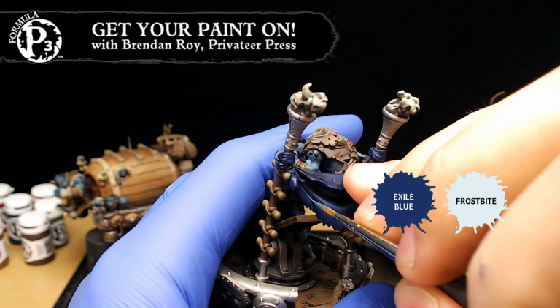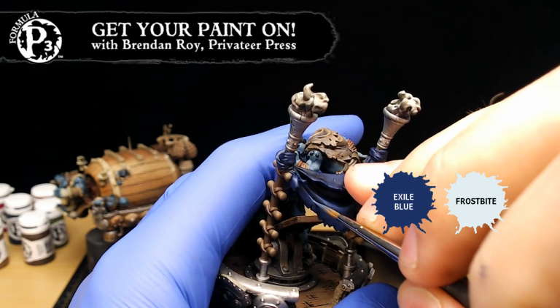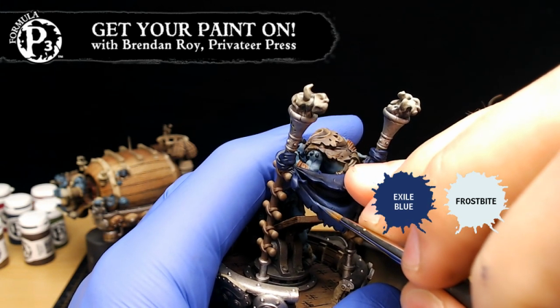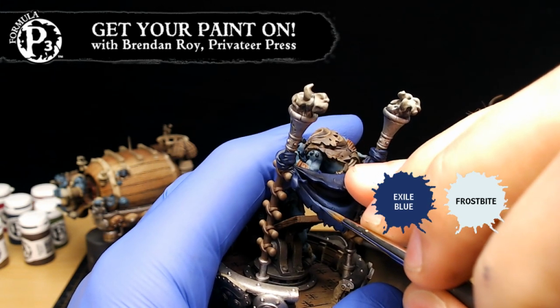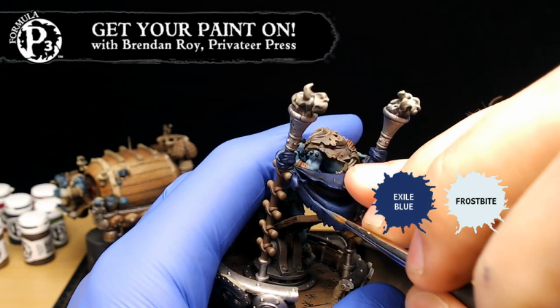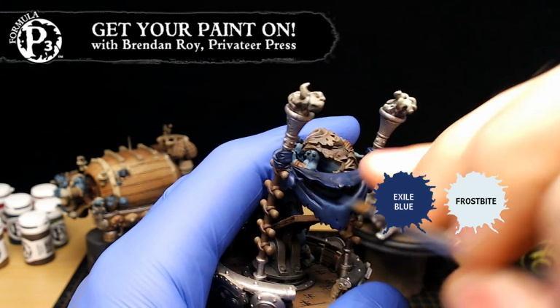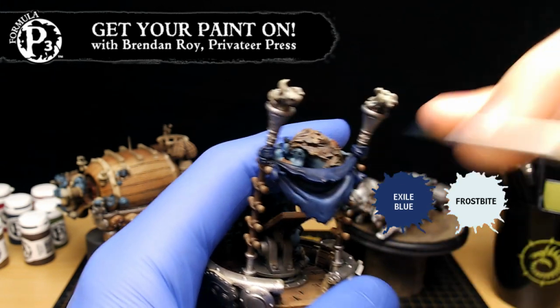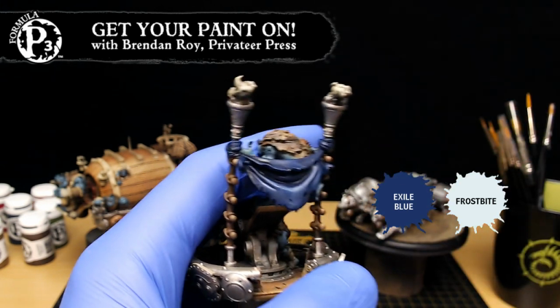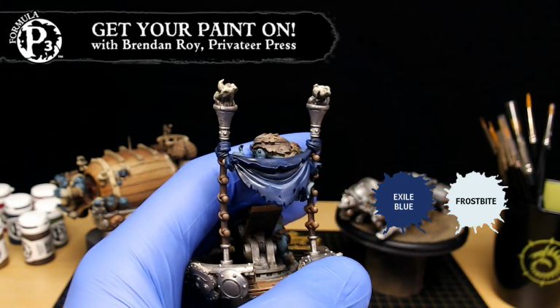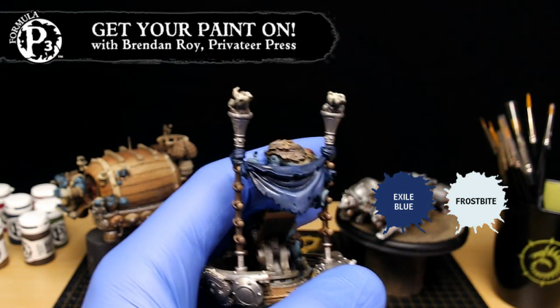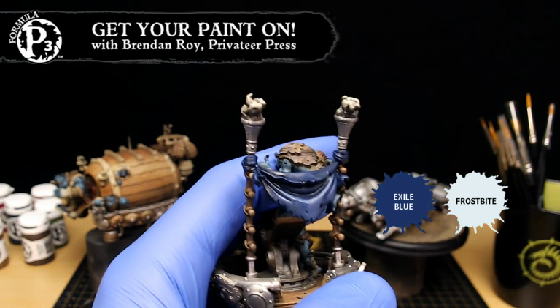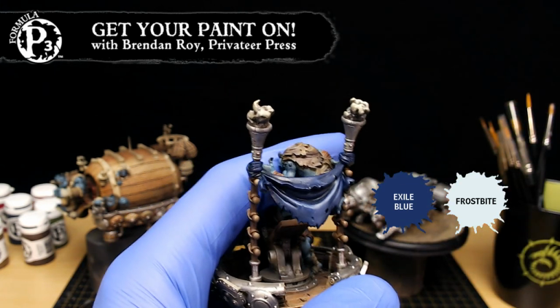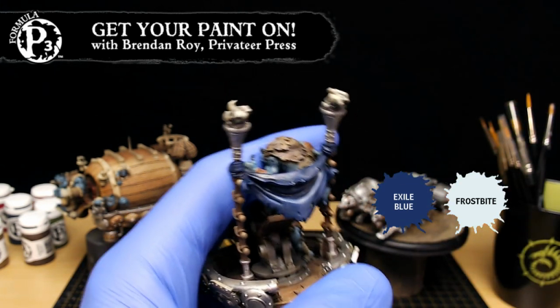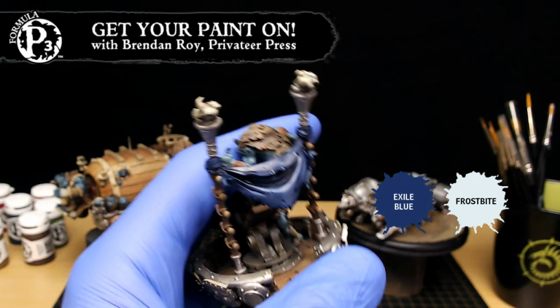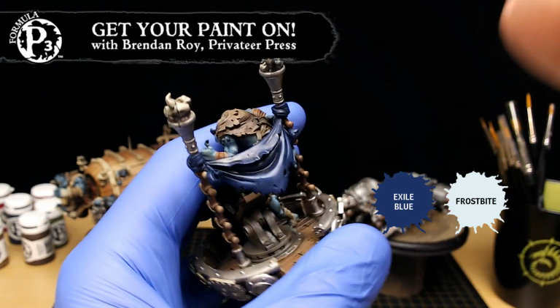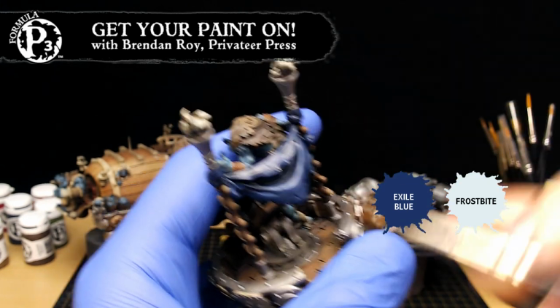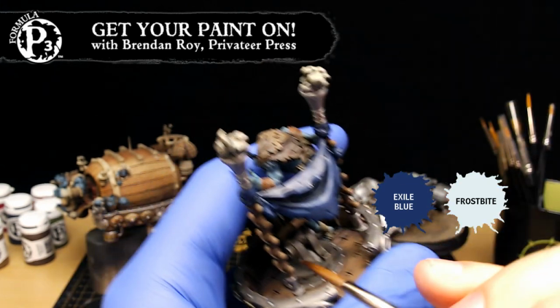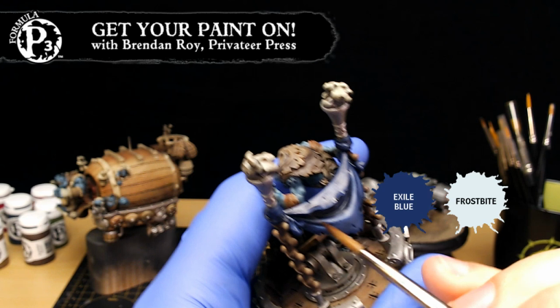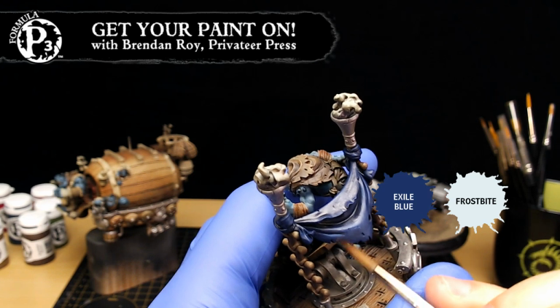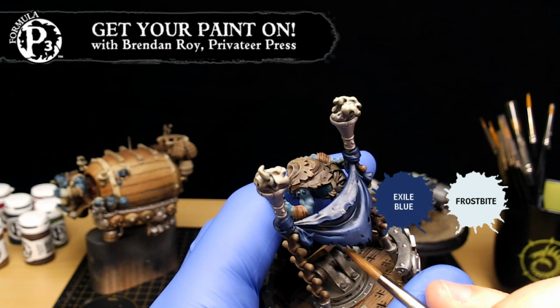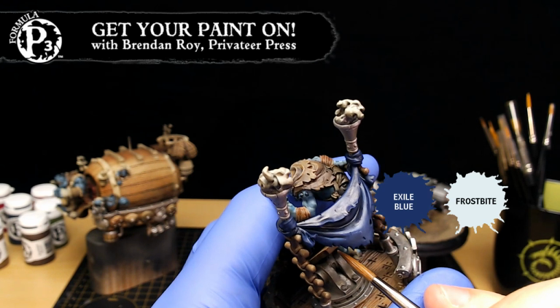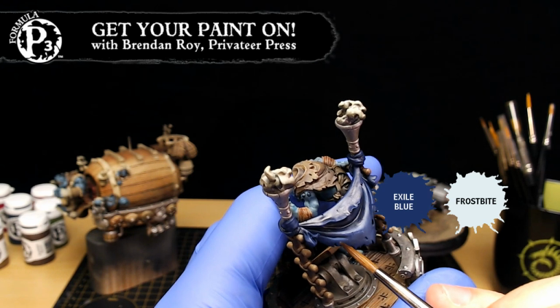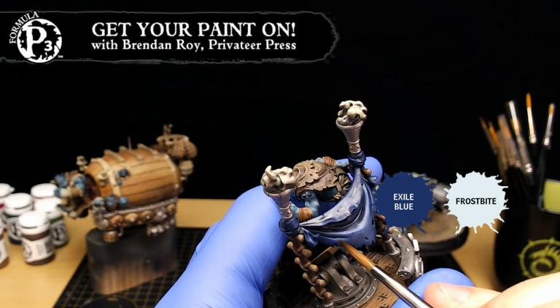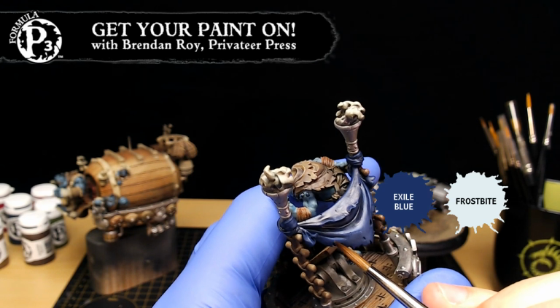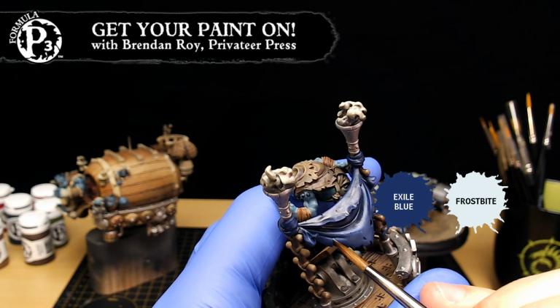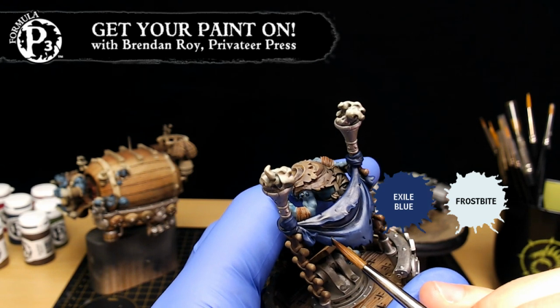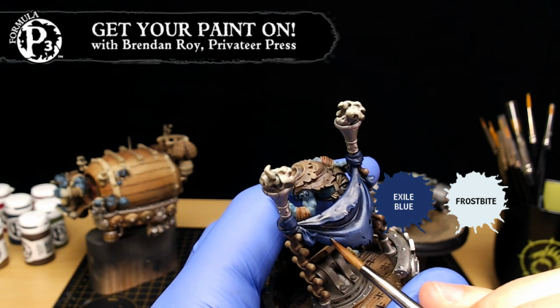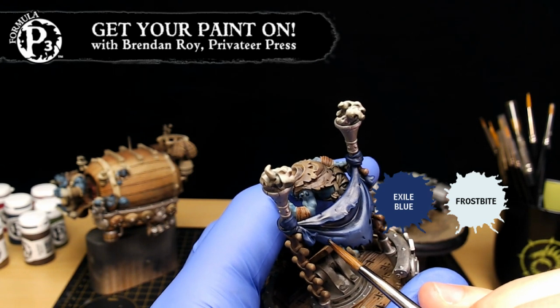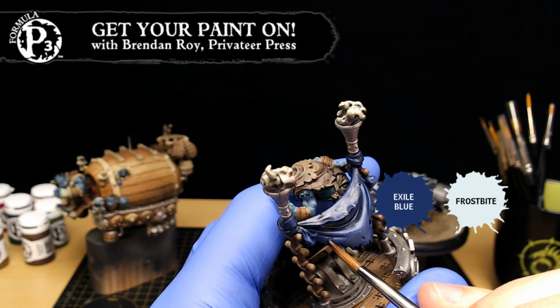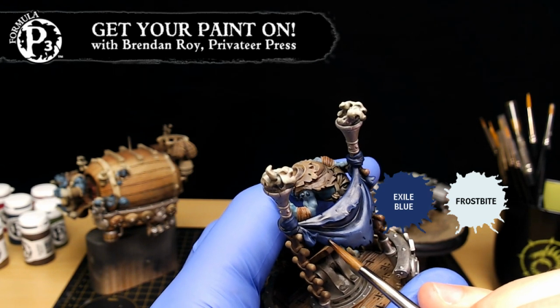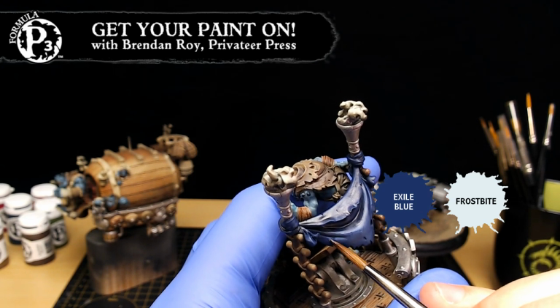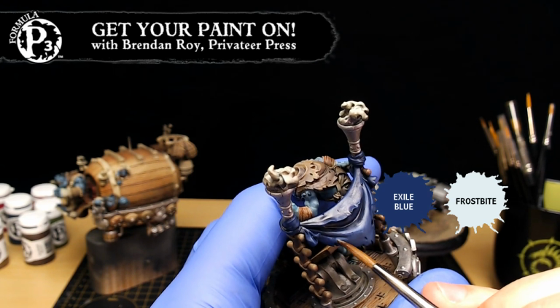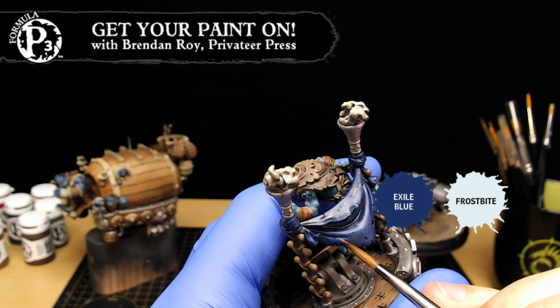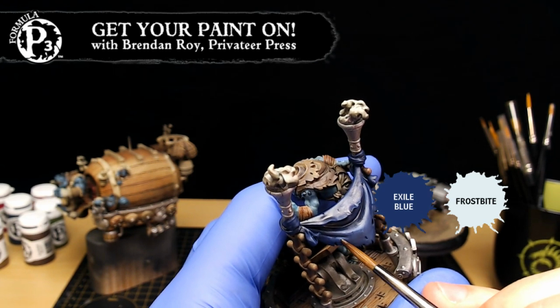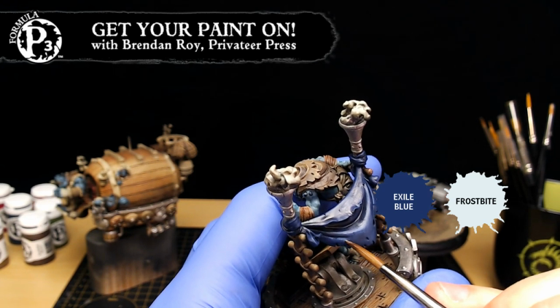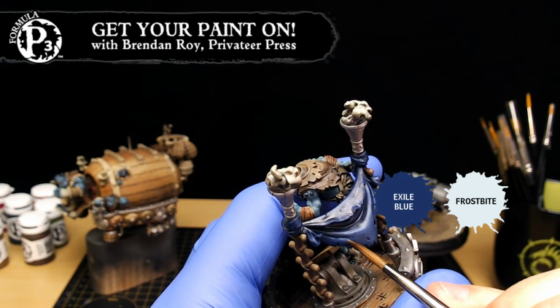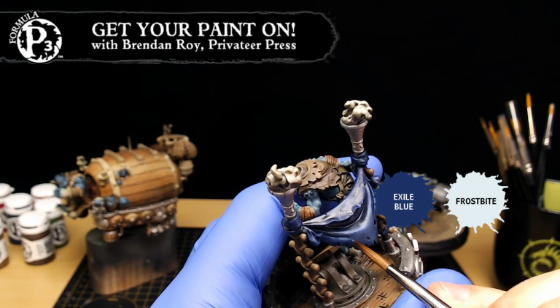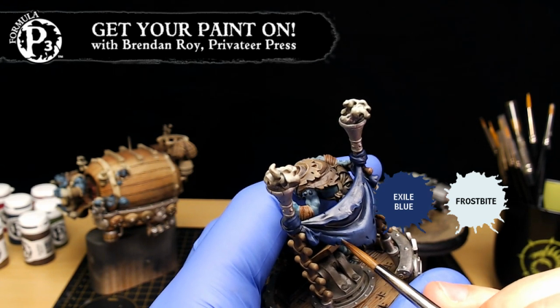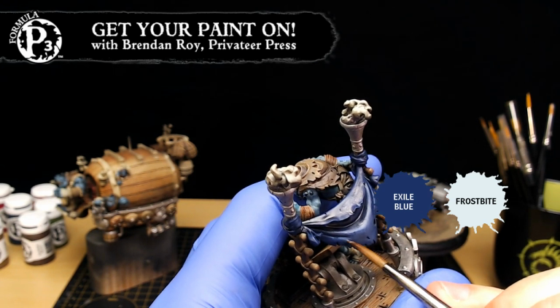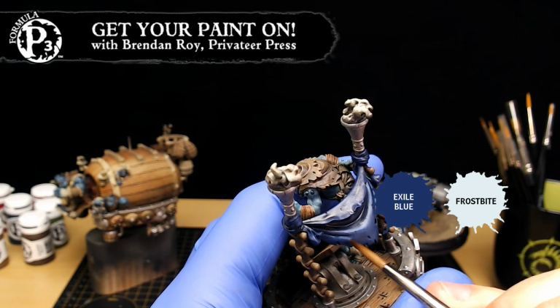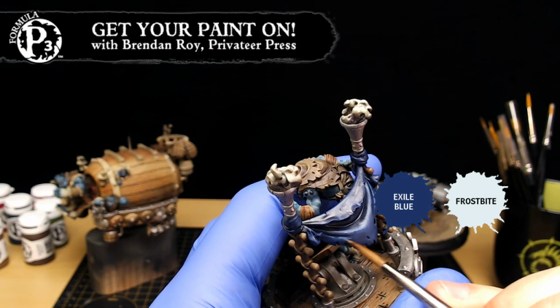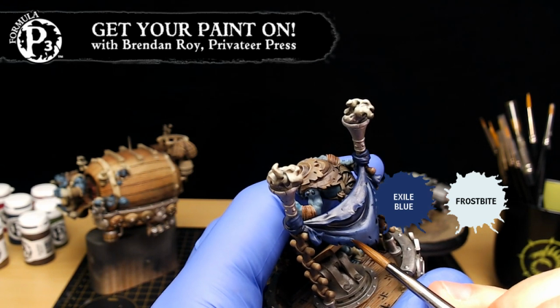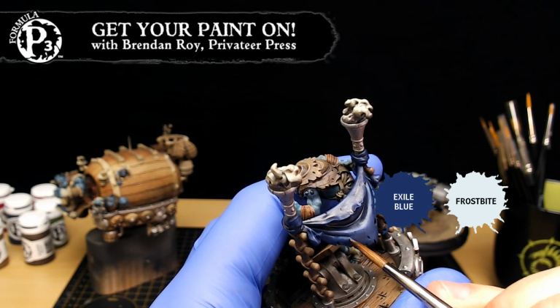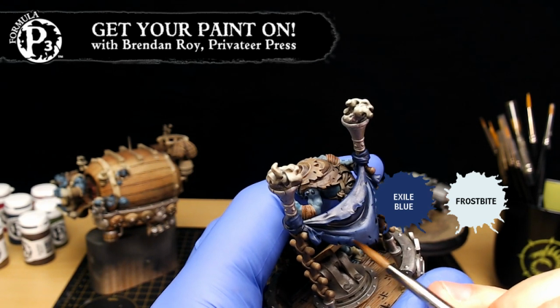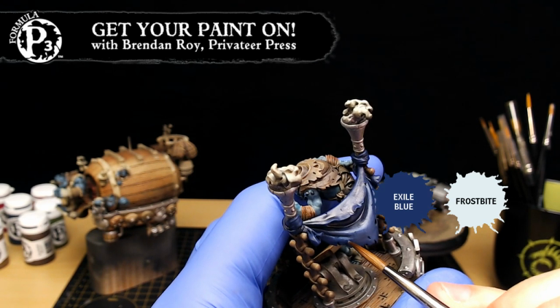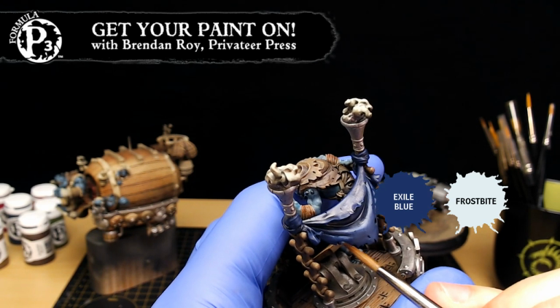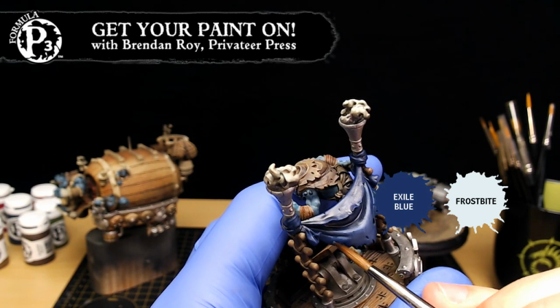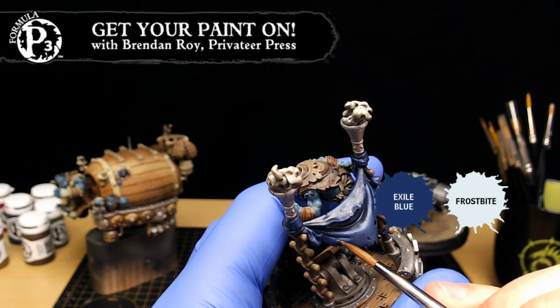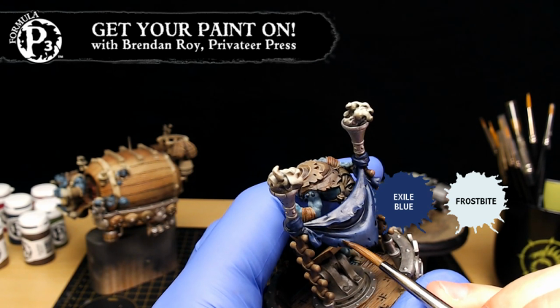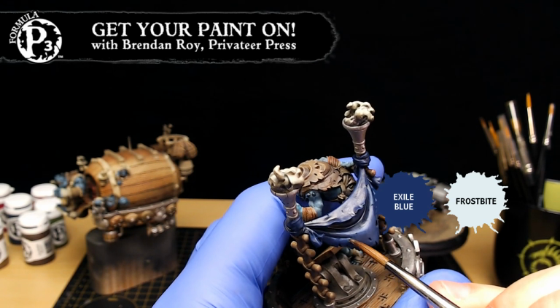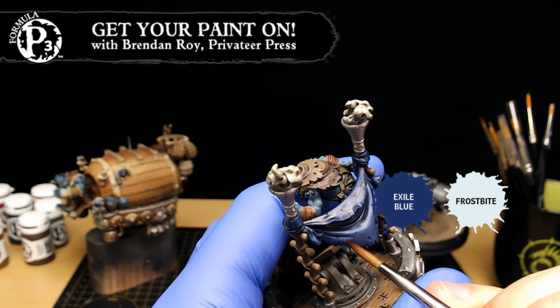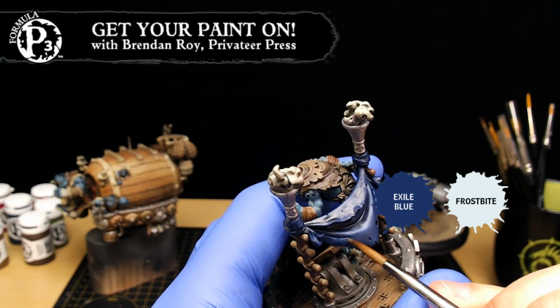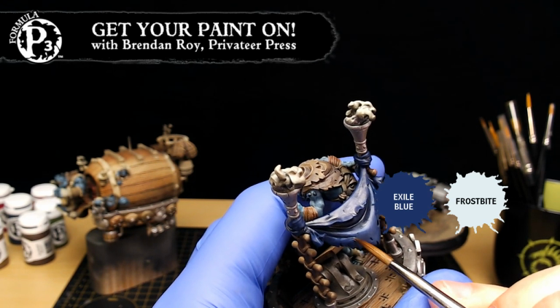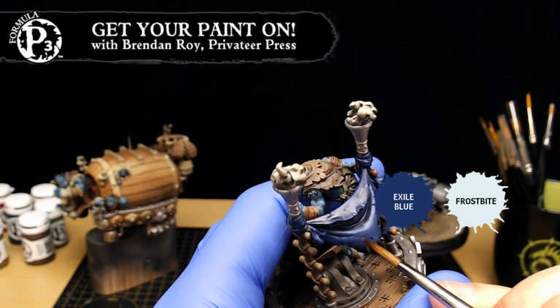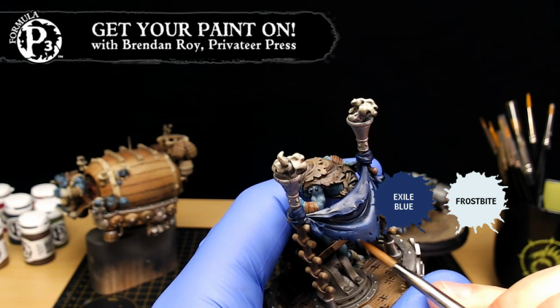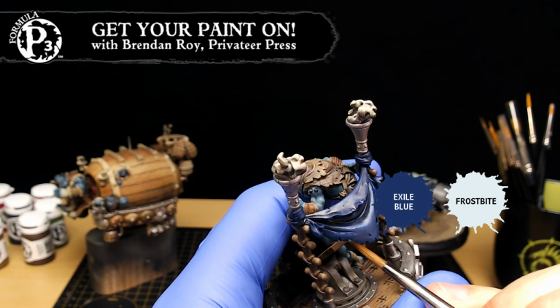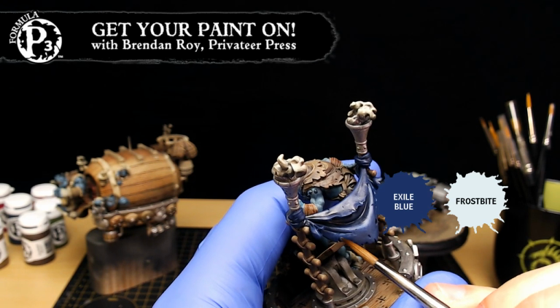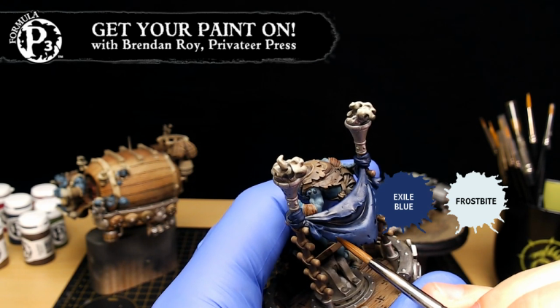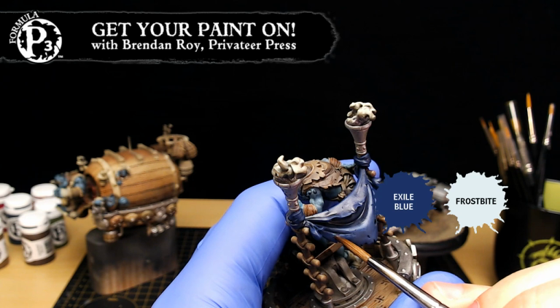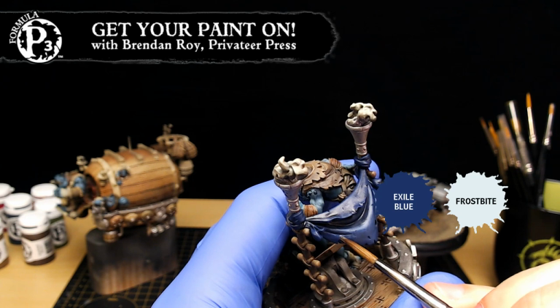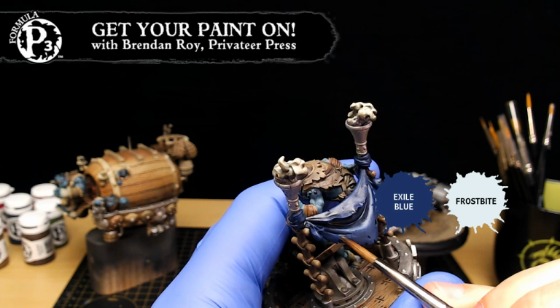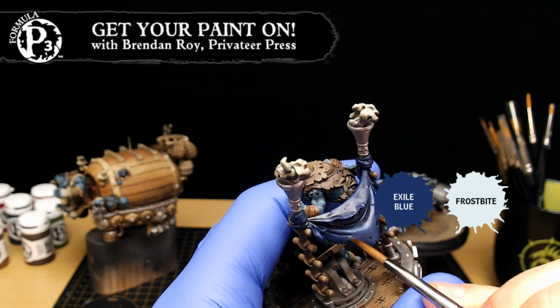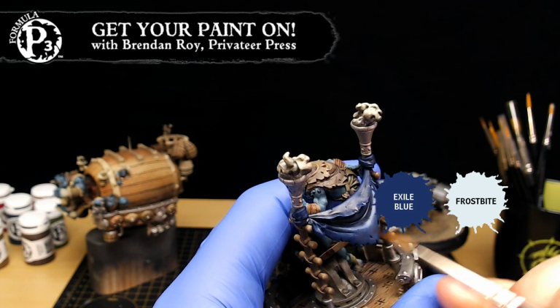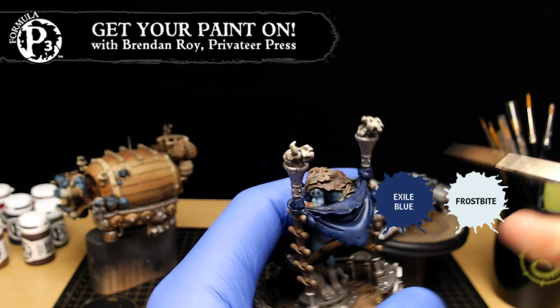Ed Borel is in the chat — hello Ed! He's wondering where Dallas is at, I think.